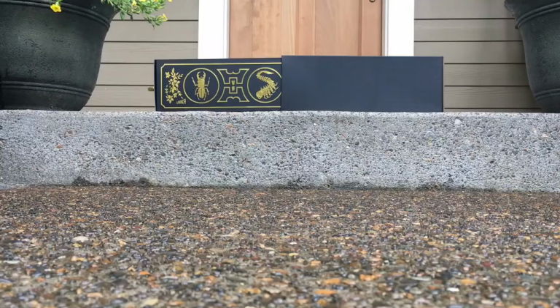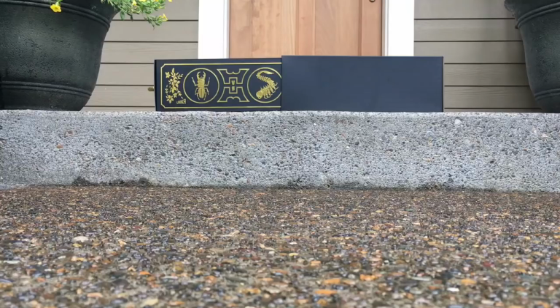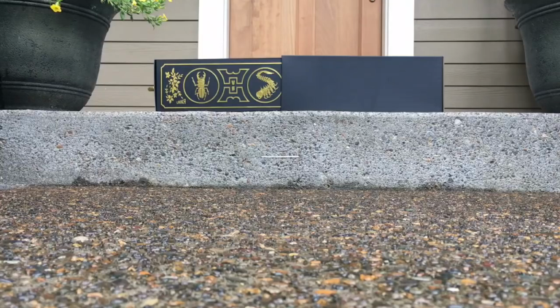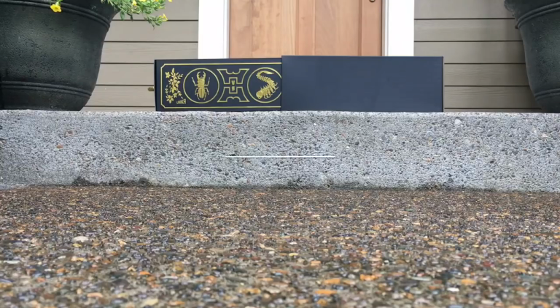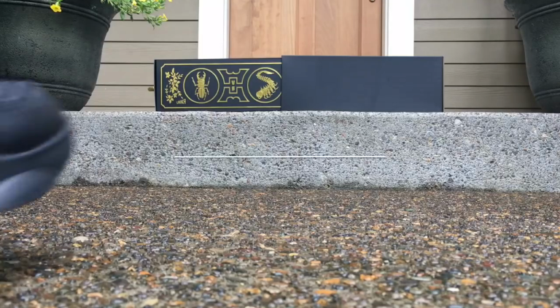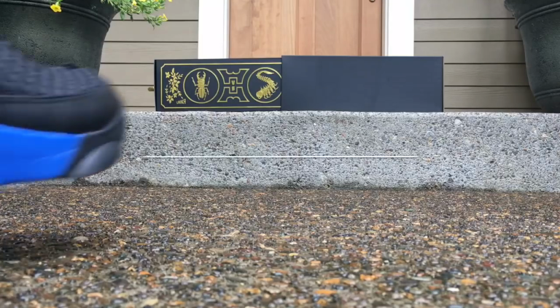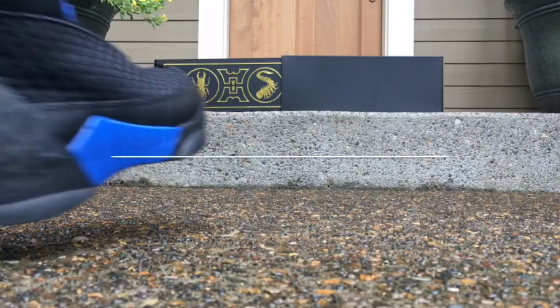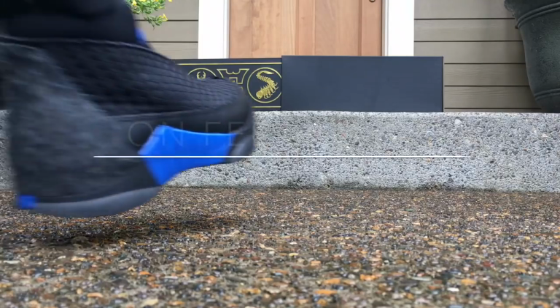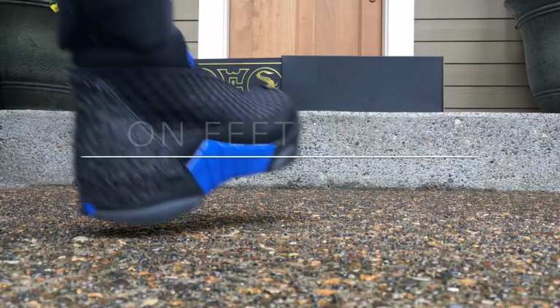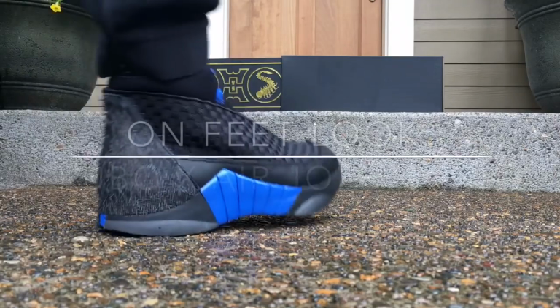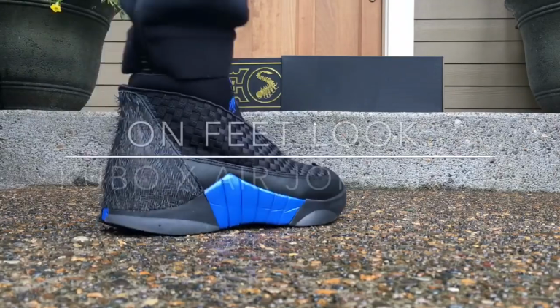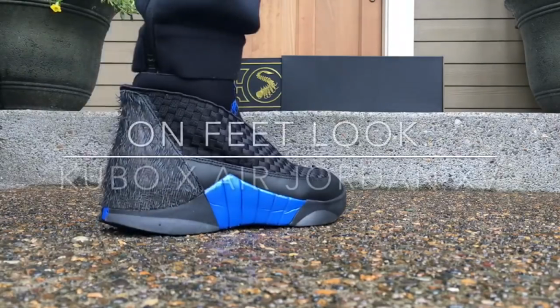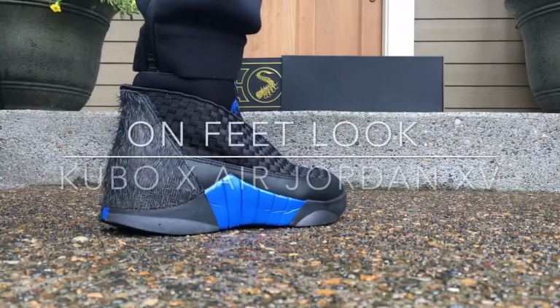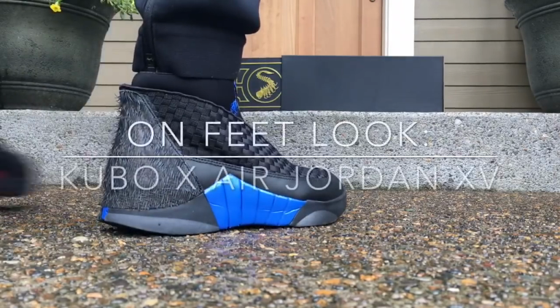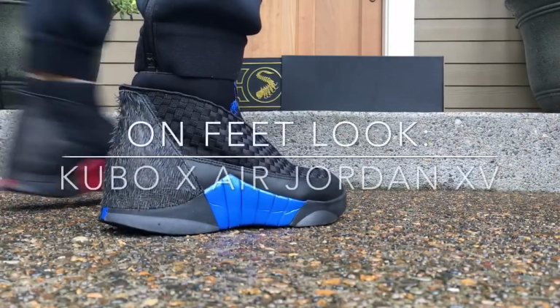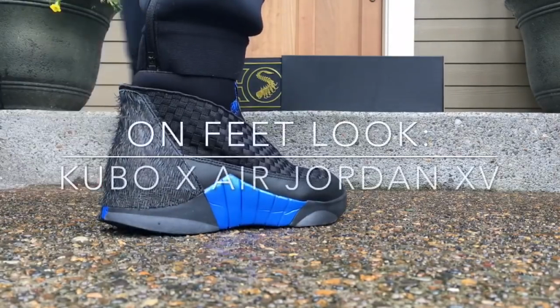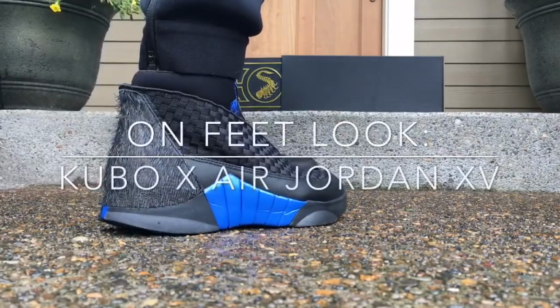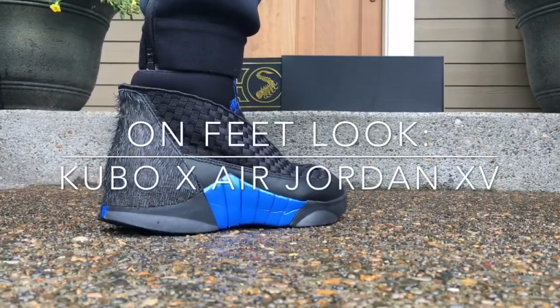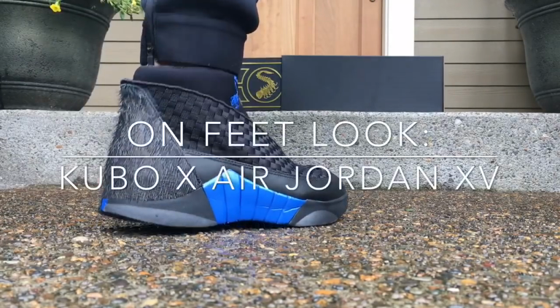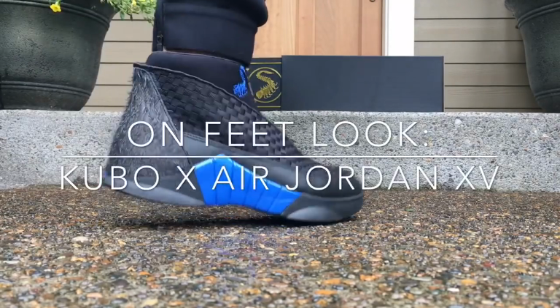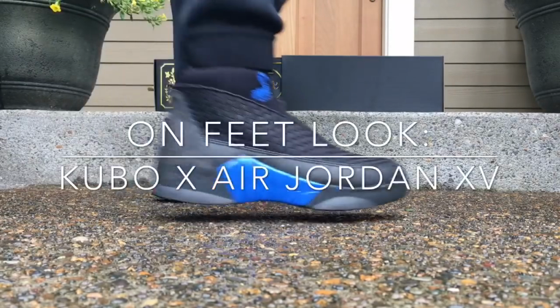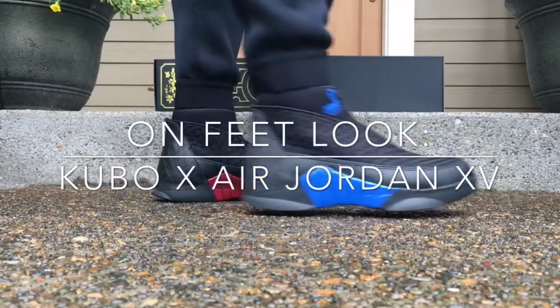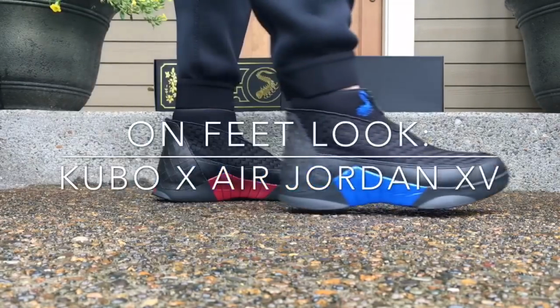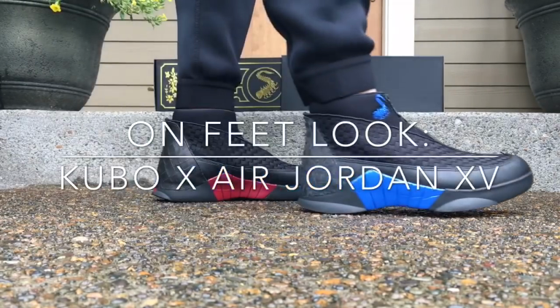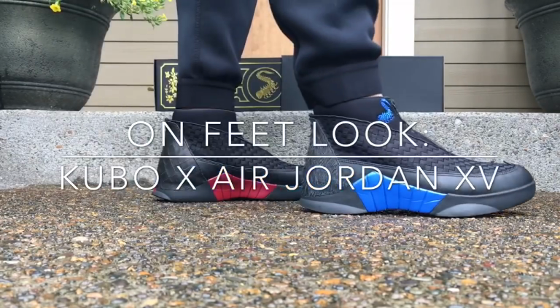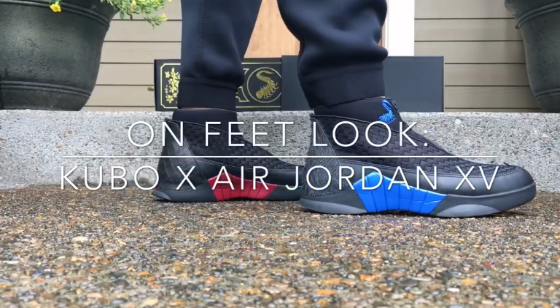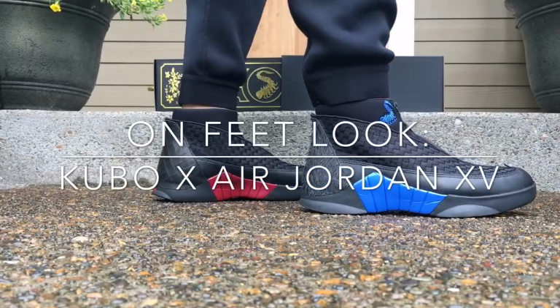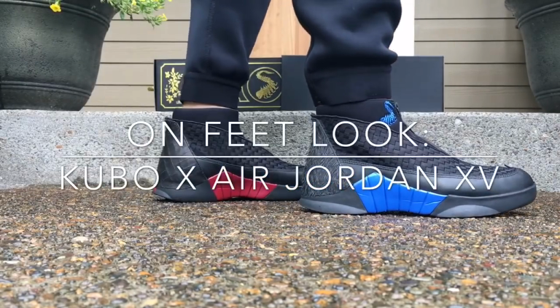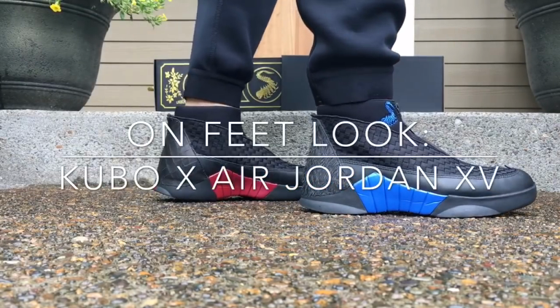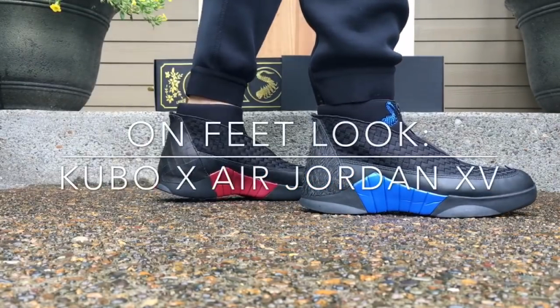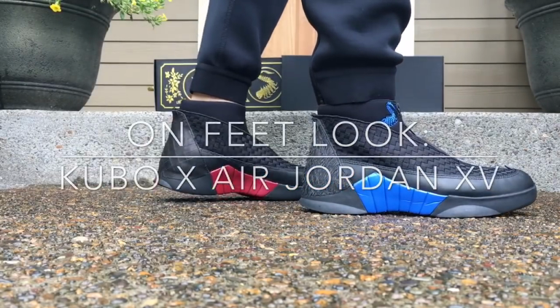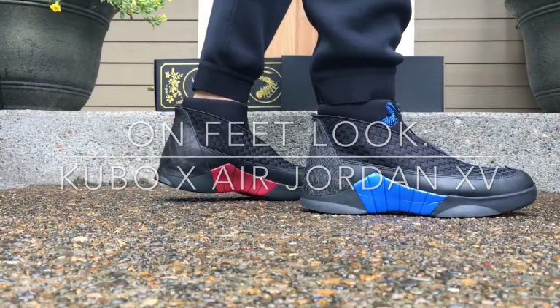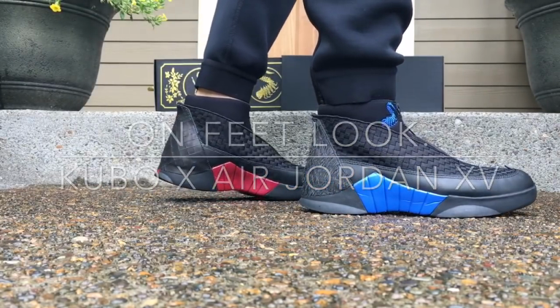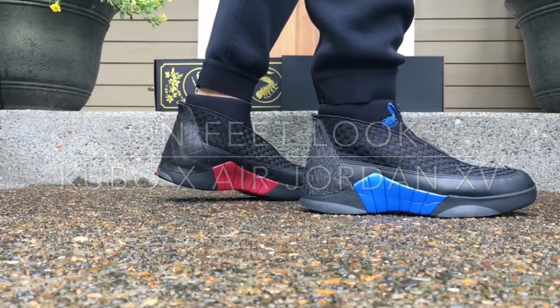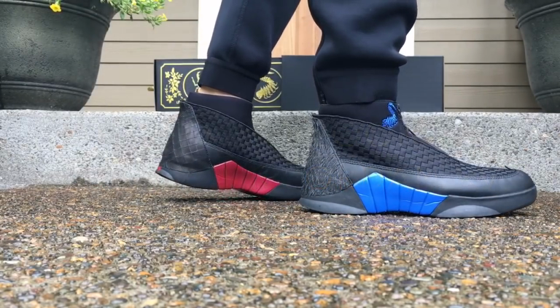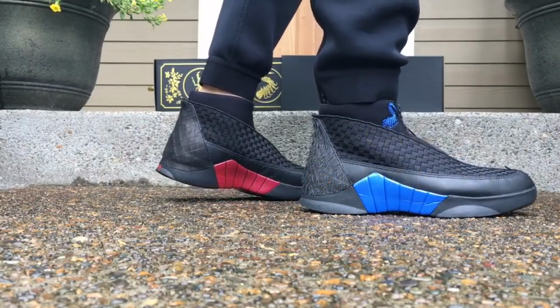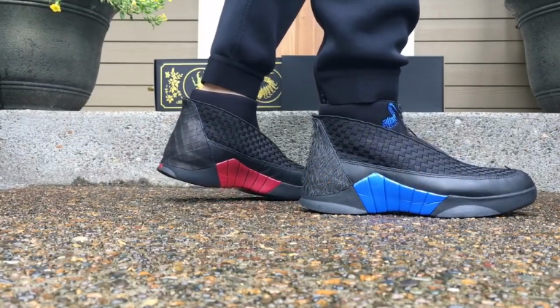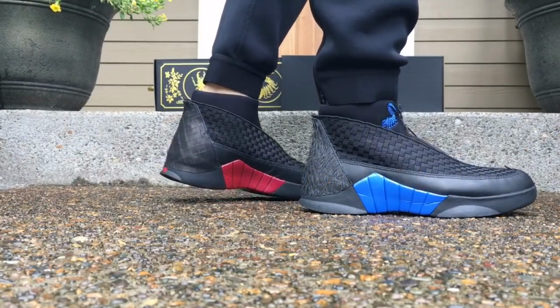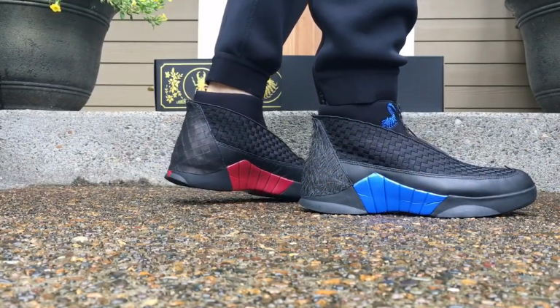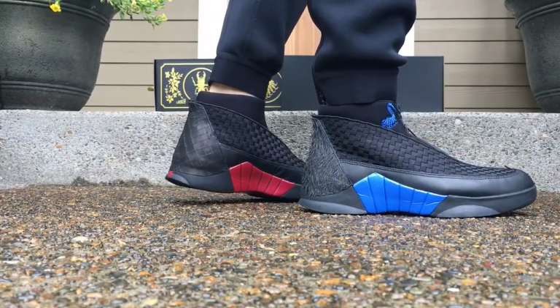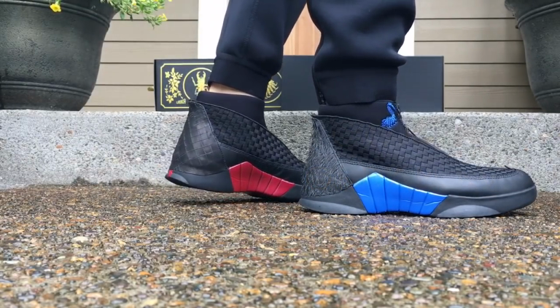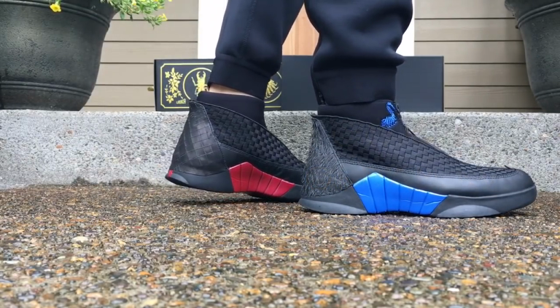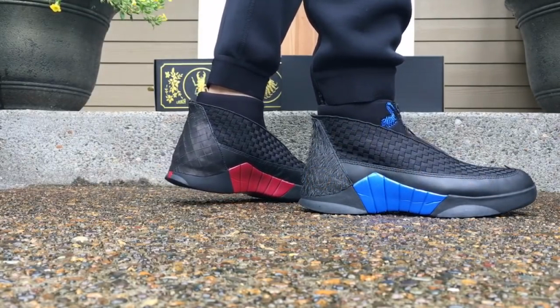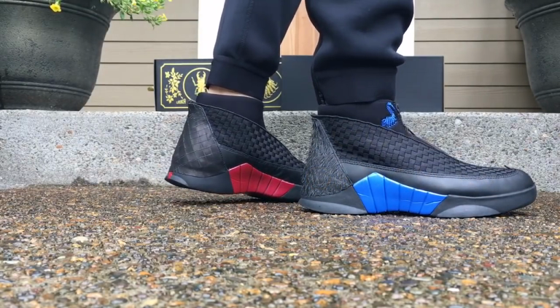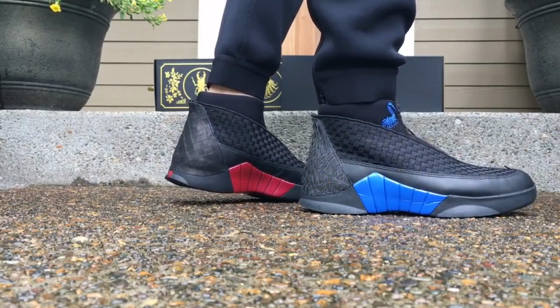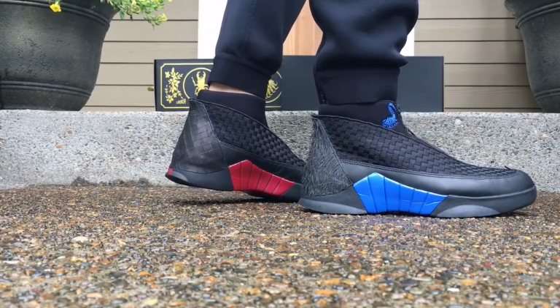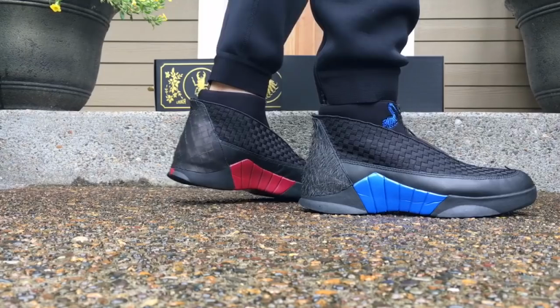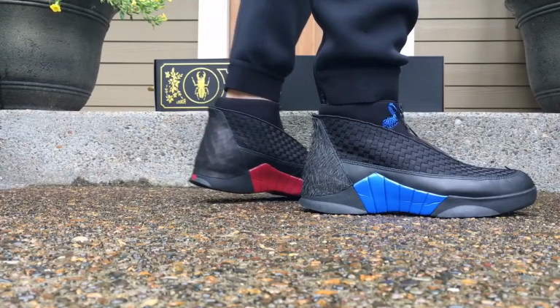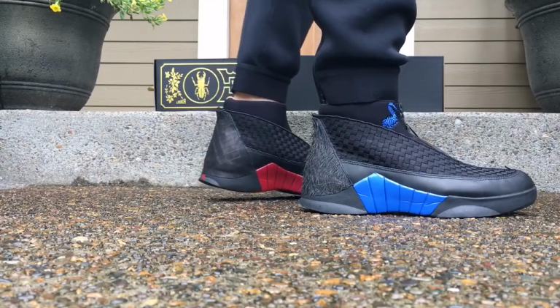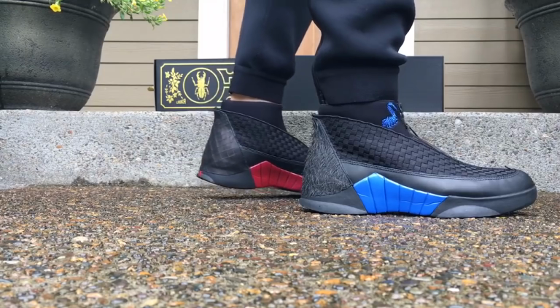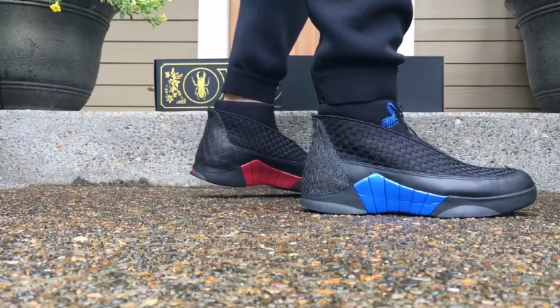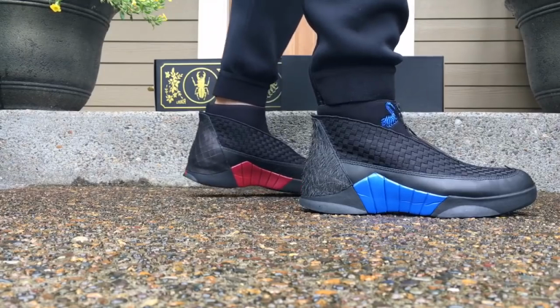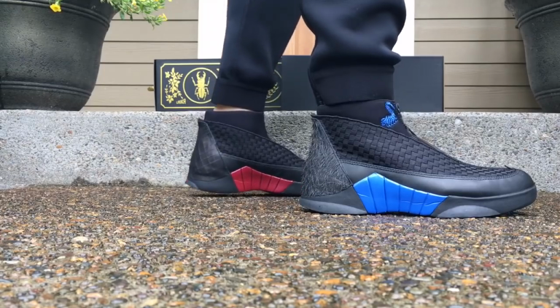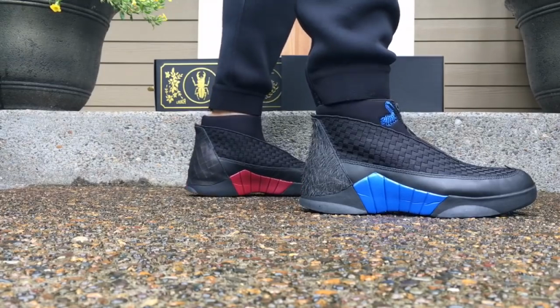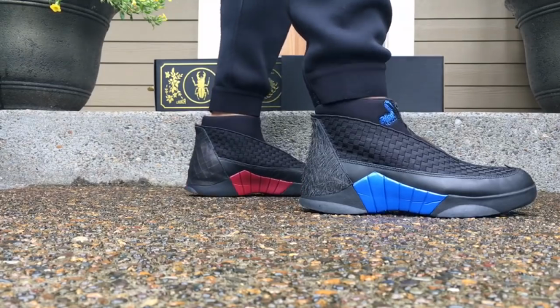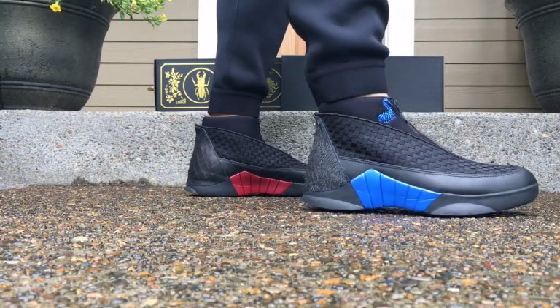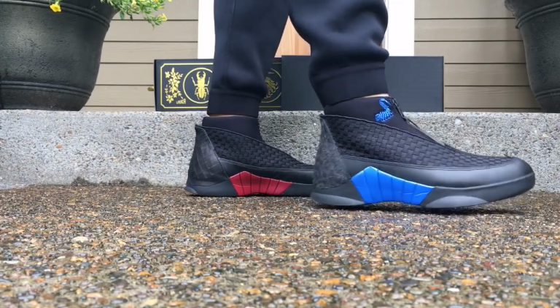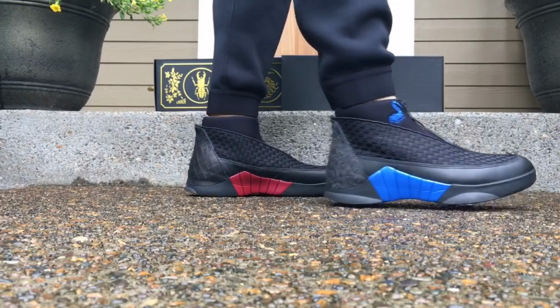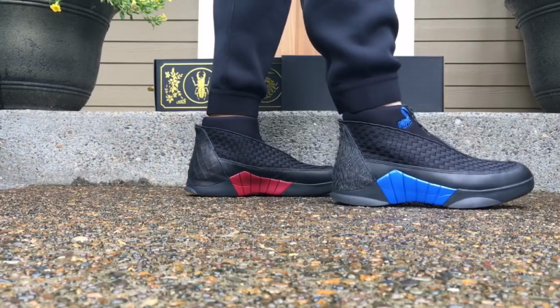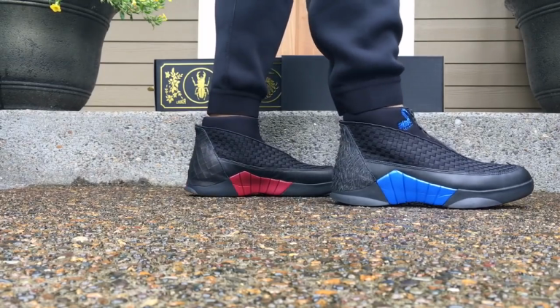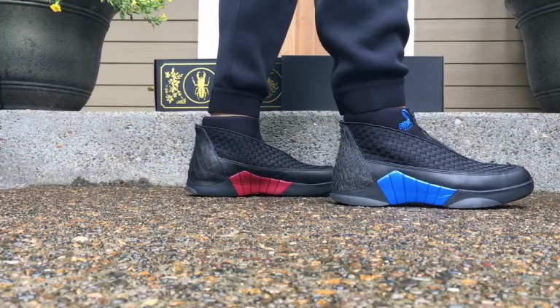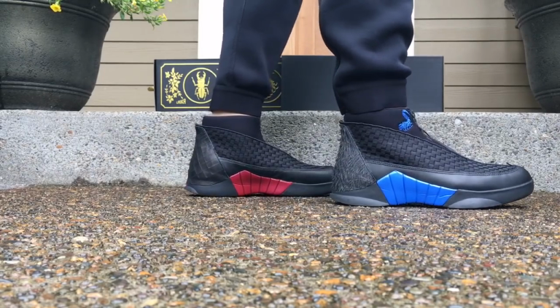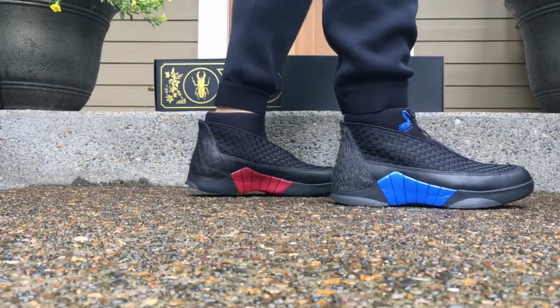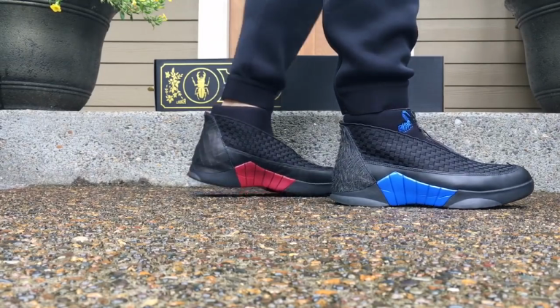Hey, what's going on guys? DJ Hess here, collectivekicks.com. Wanted to bring you guys an on-feet look at the Kubo Air Jordan 15, and this shoe is pretty badass.